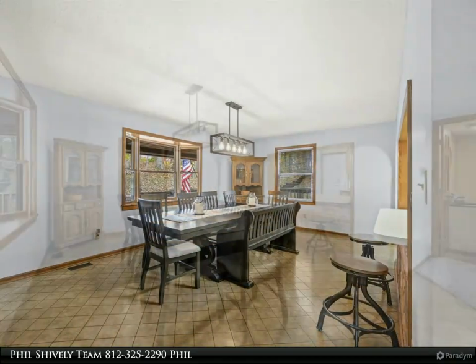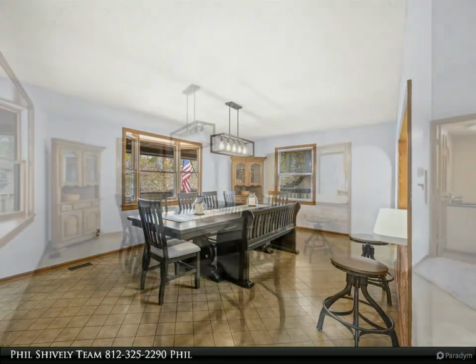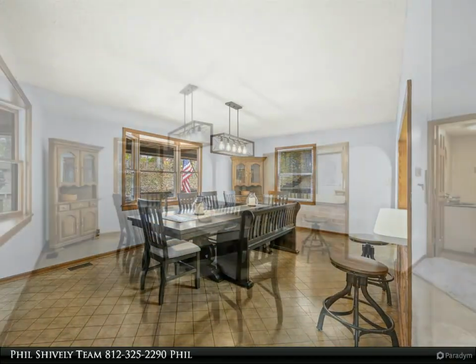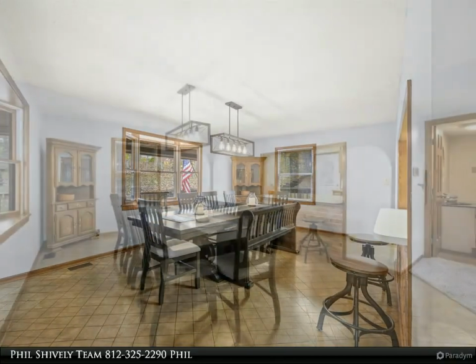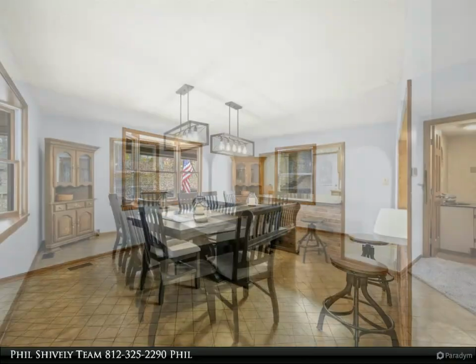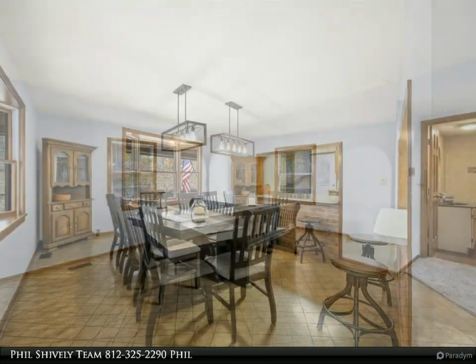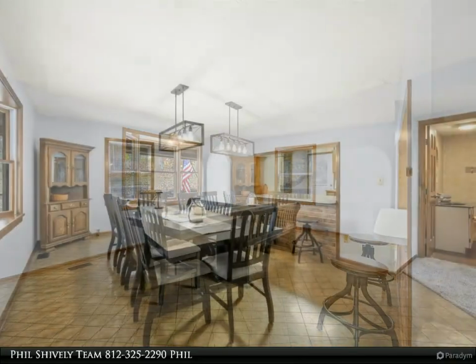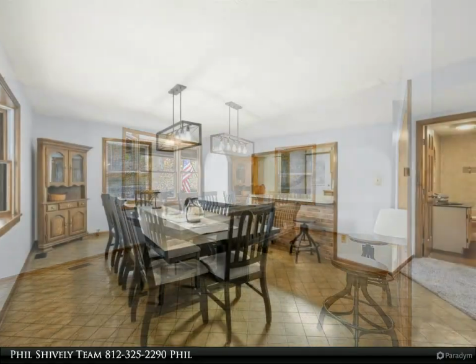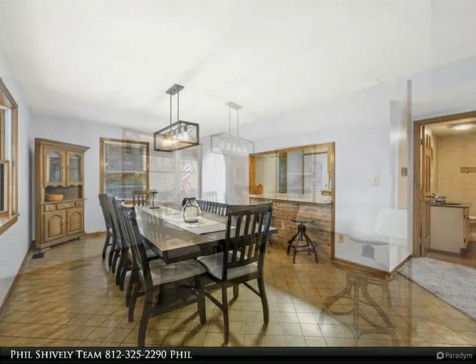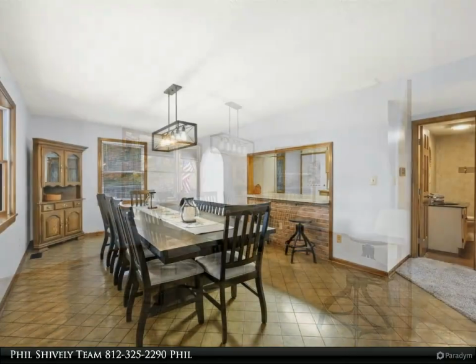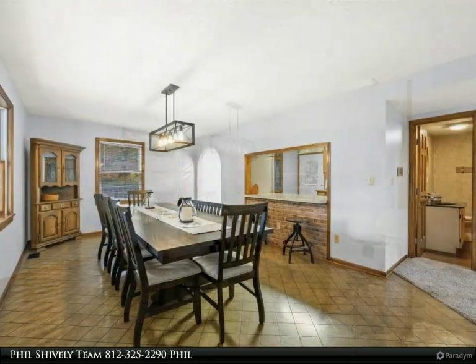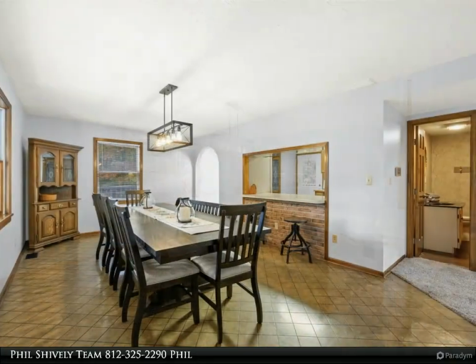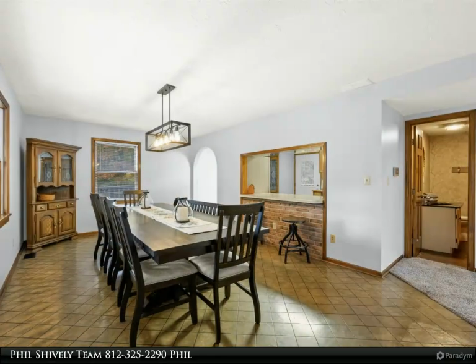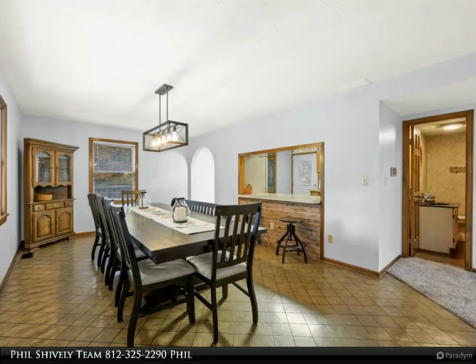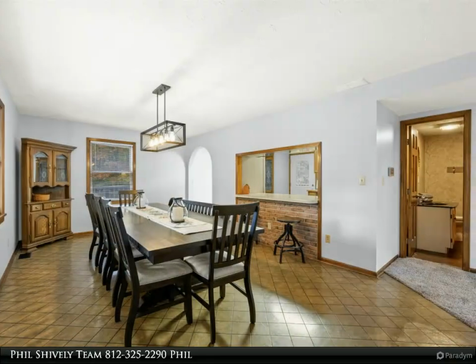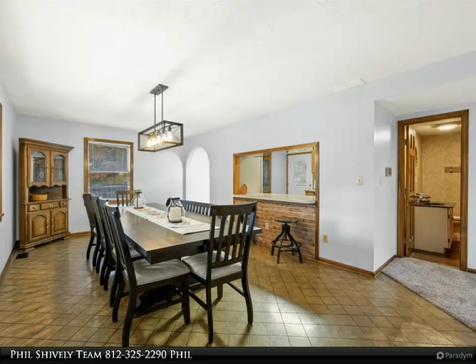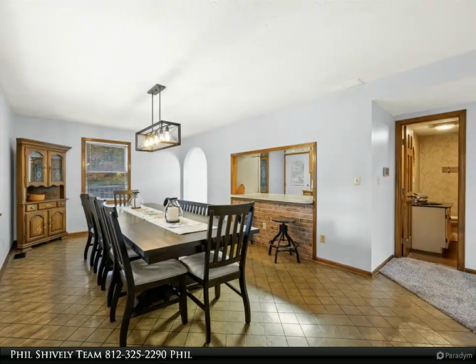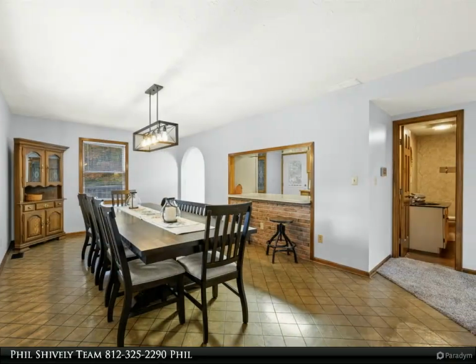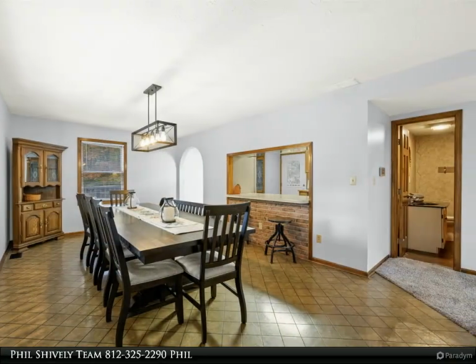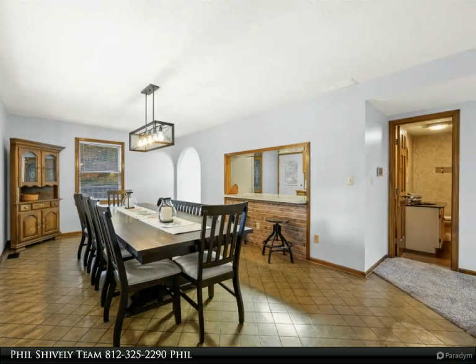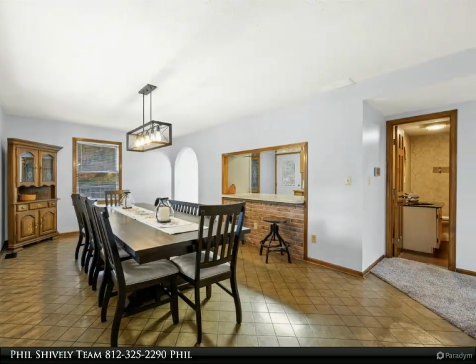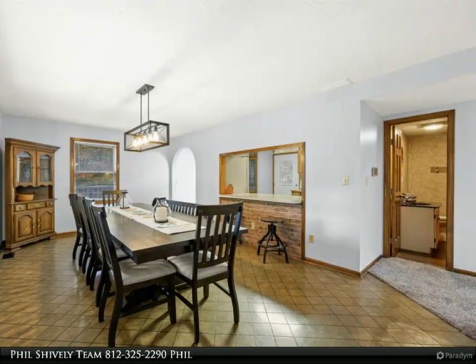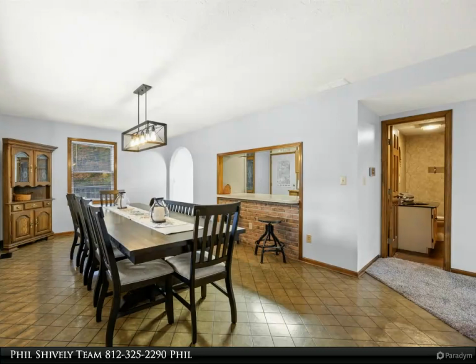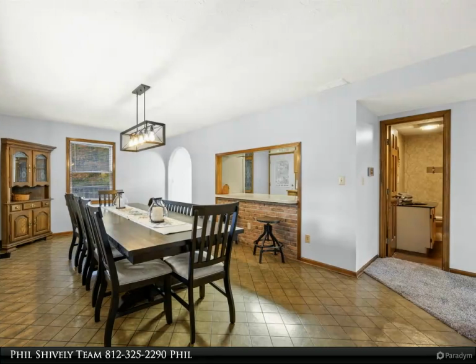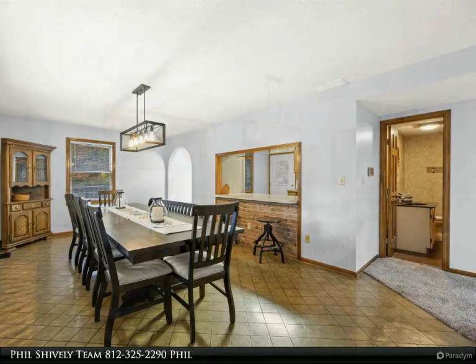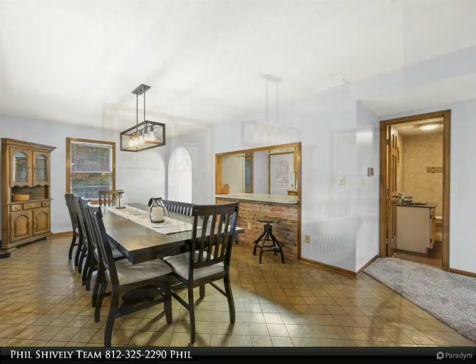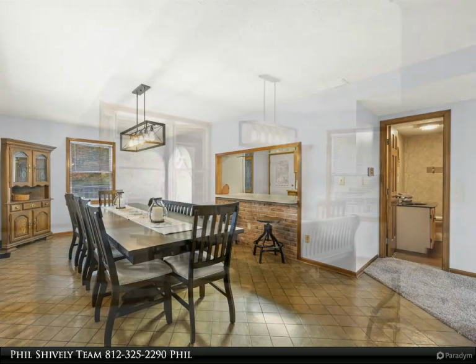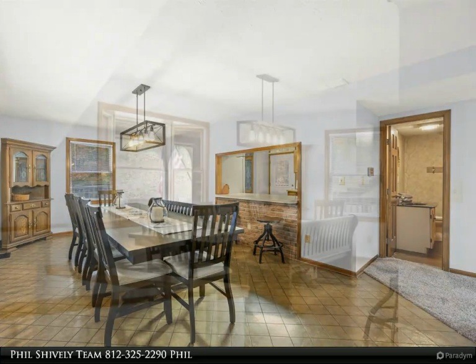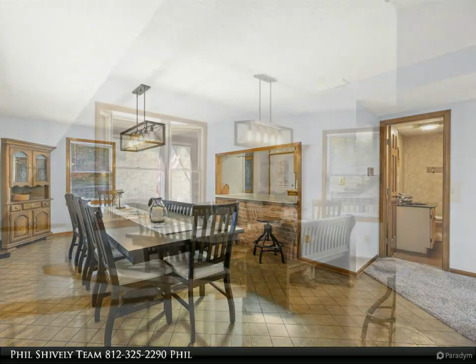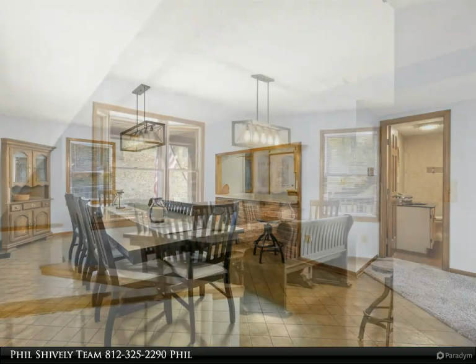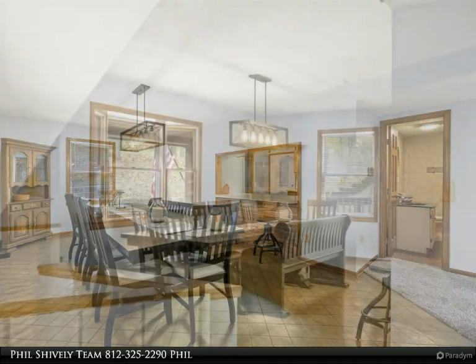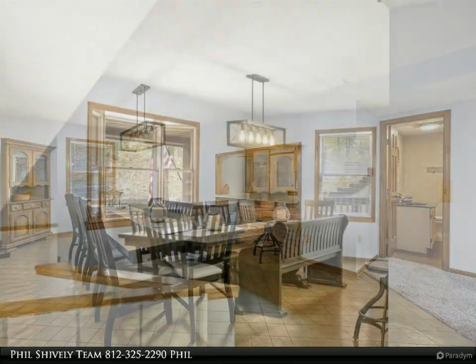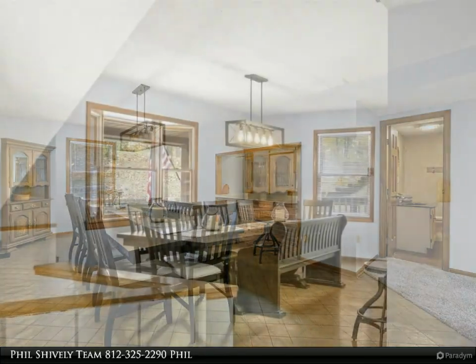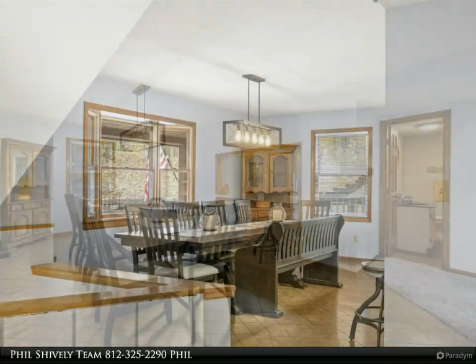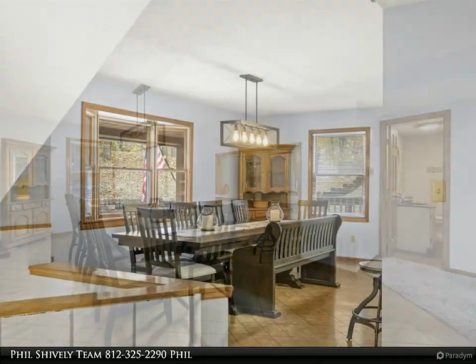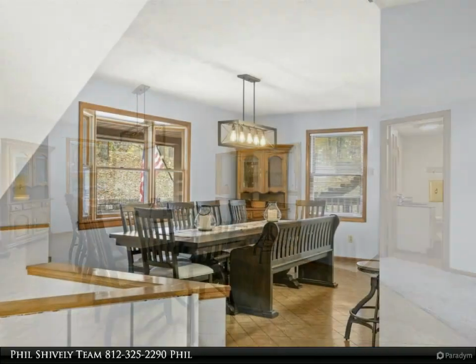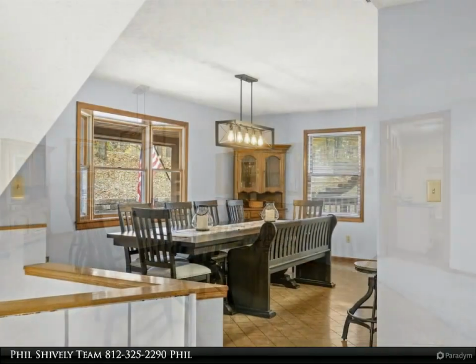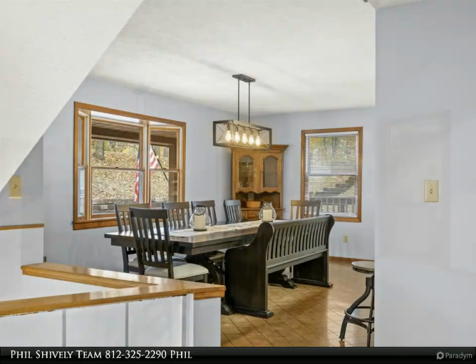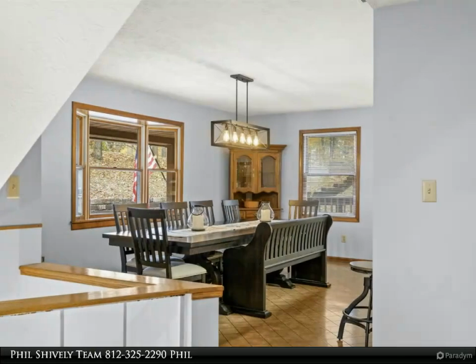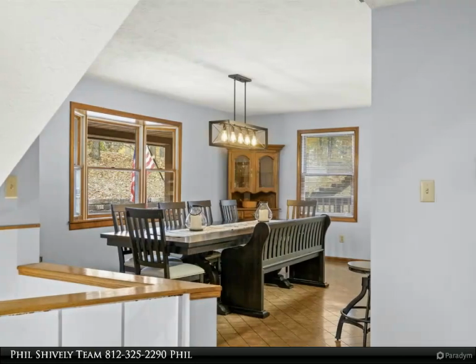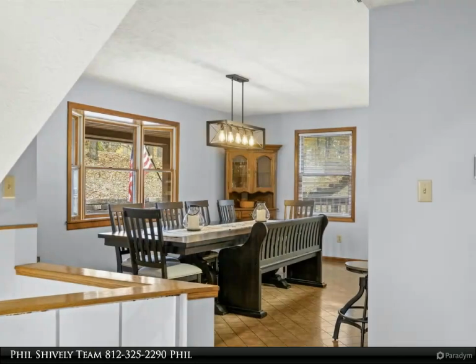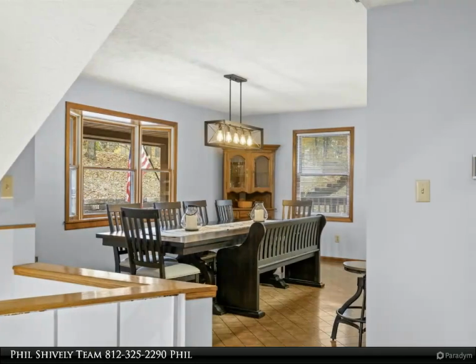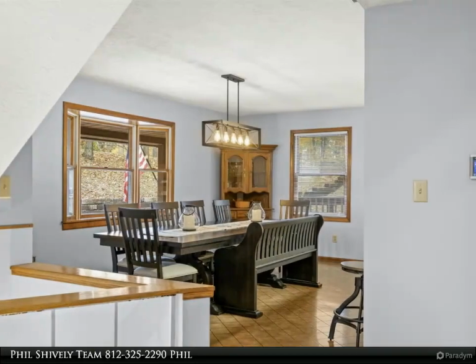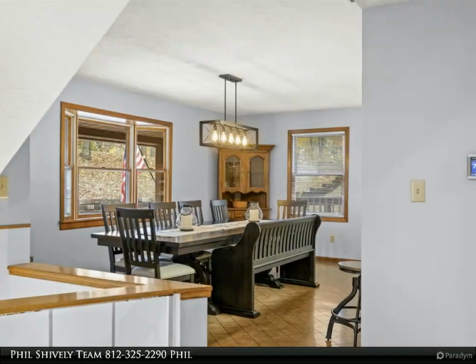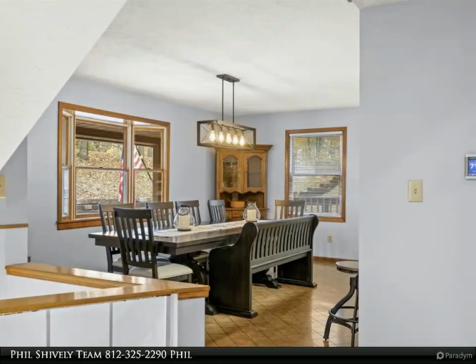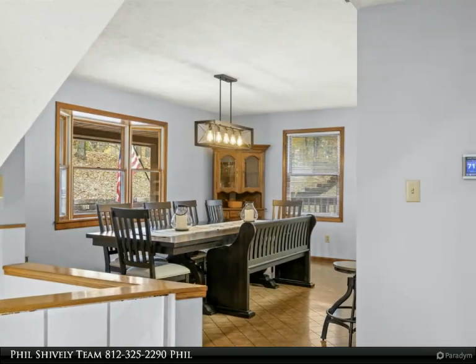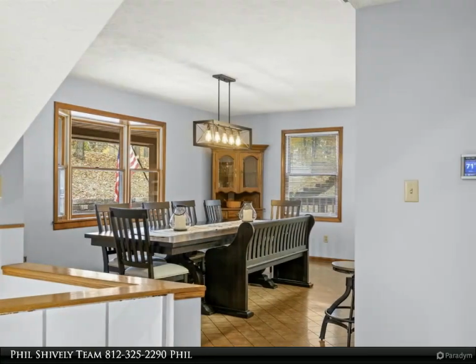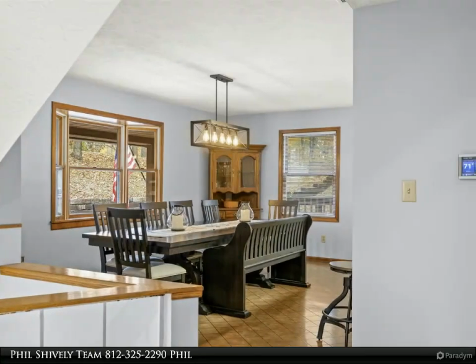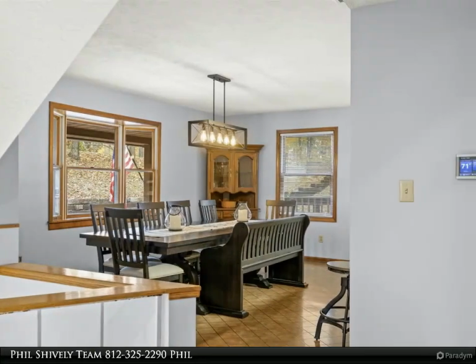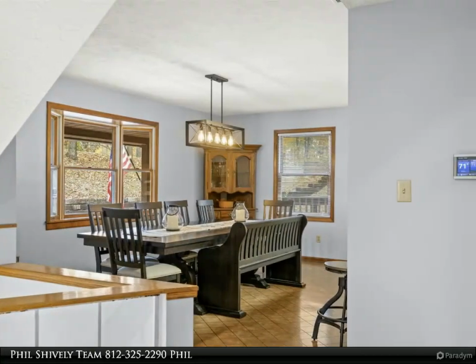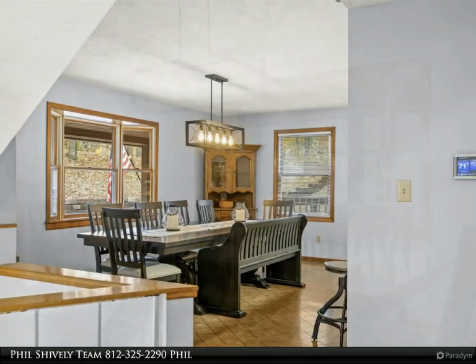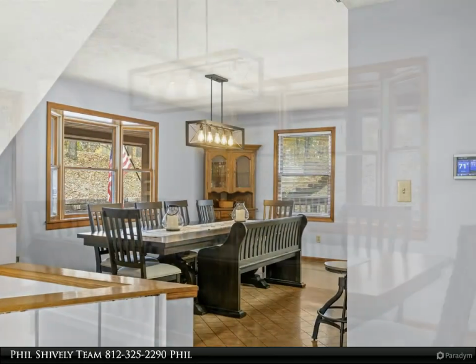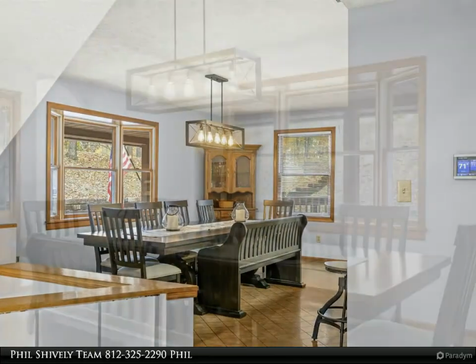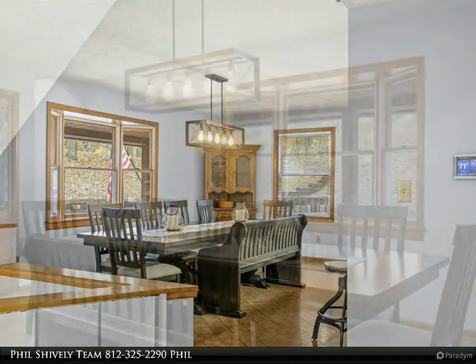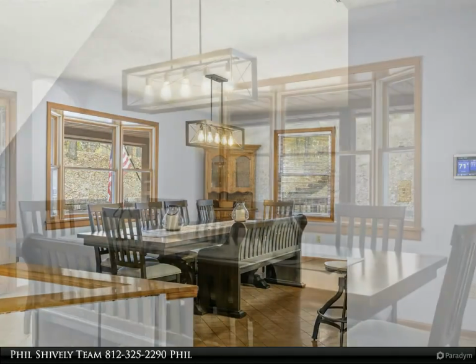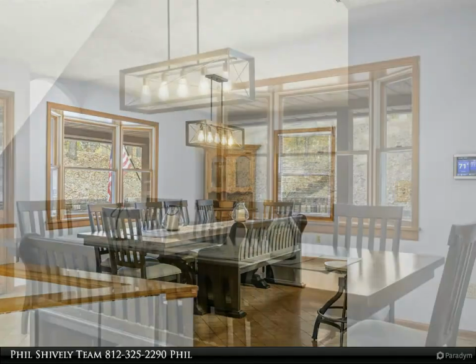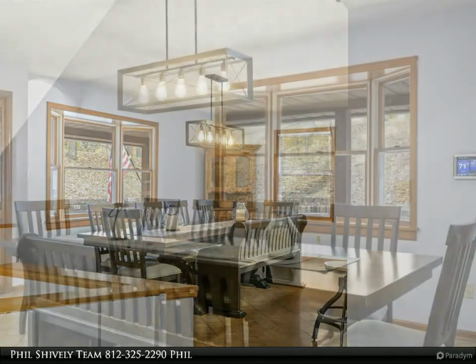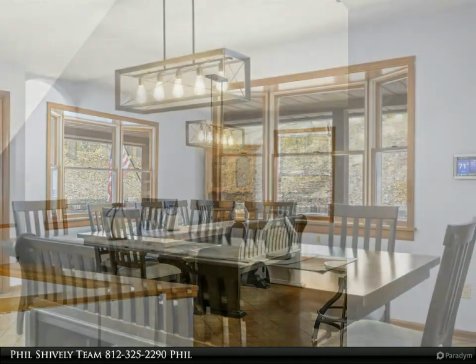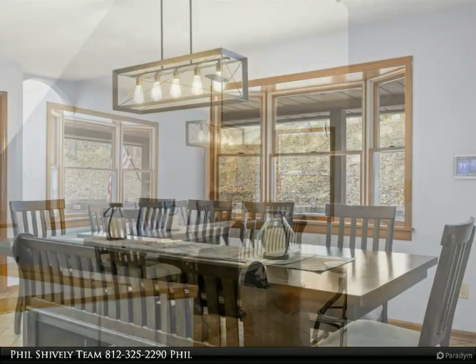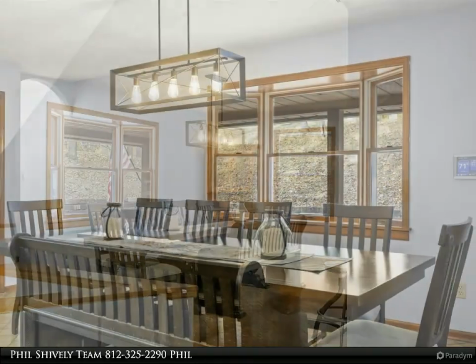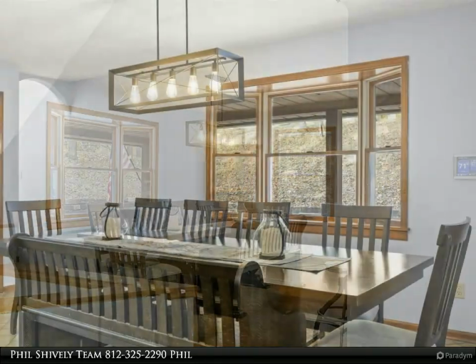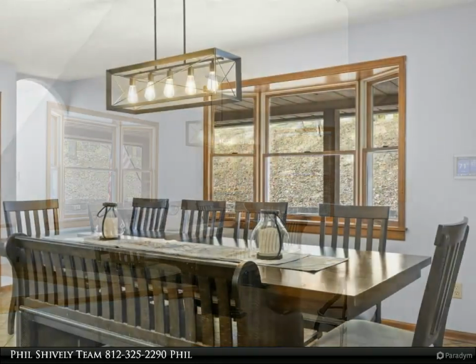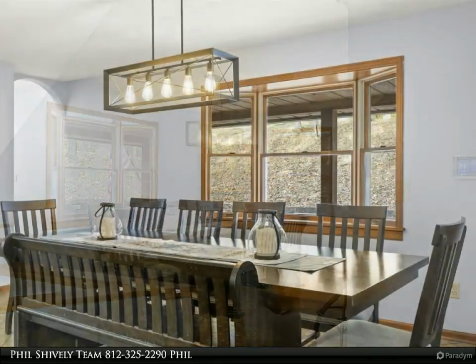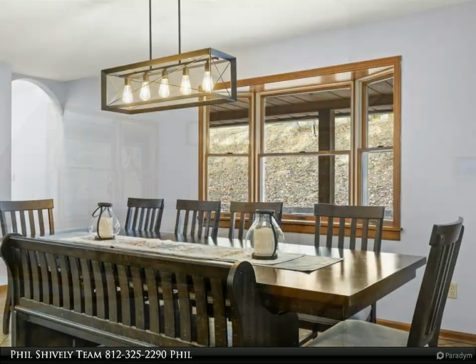From the kitchen or living room, step outside onto the spacious deck which offers a magnificent vantage point overlooking the lush woods.